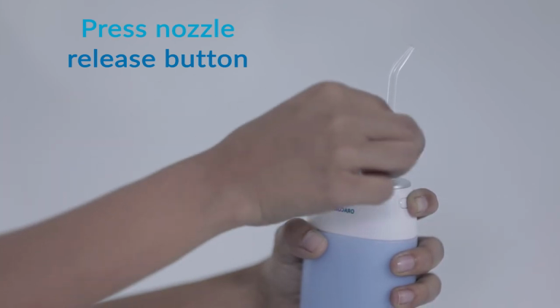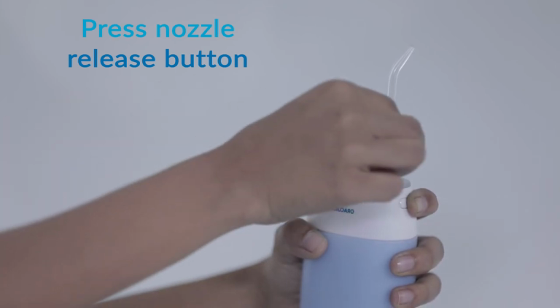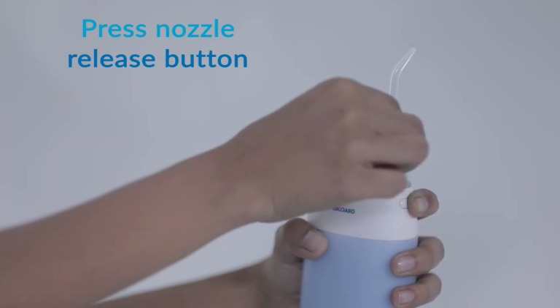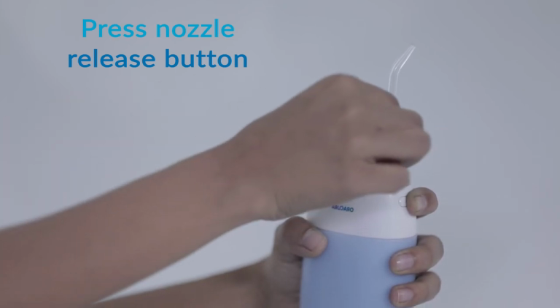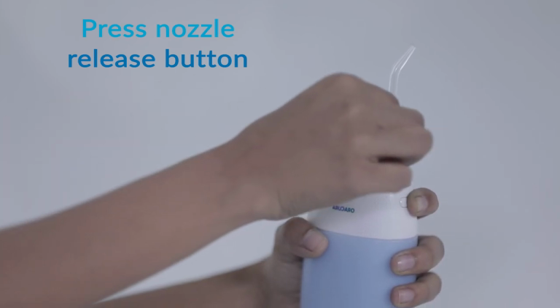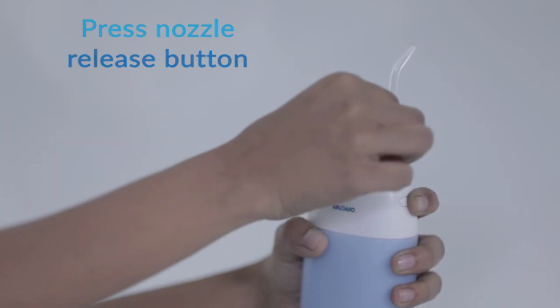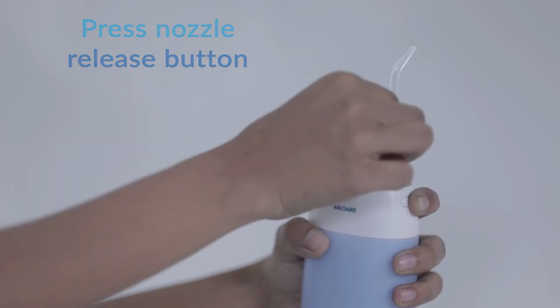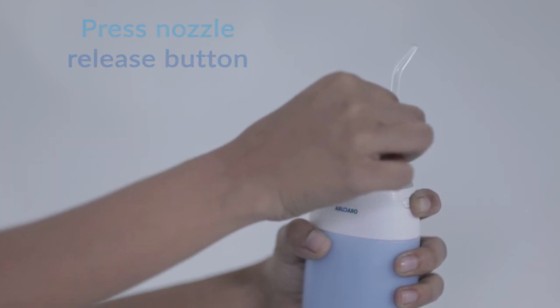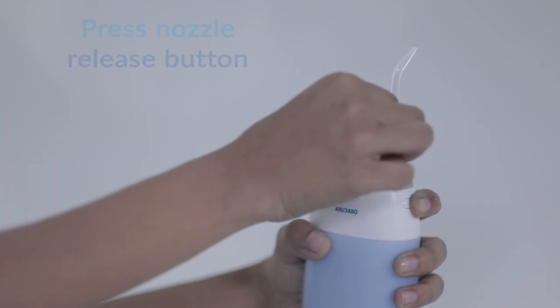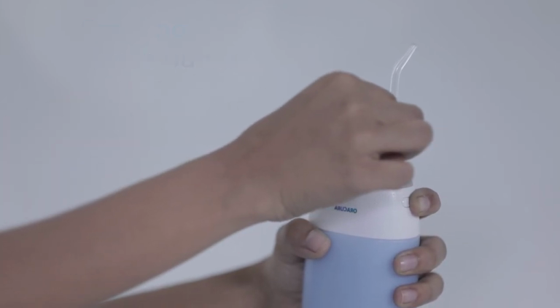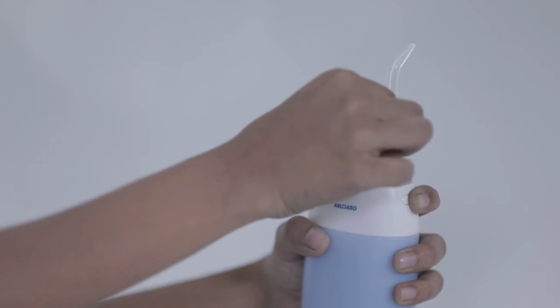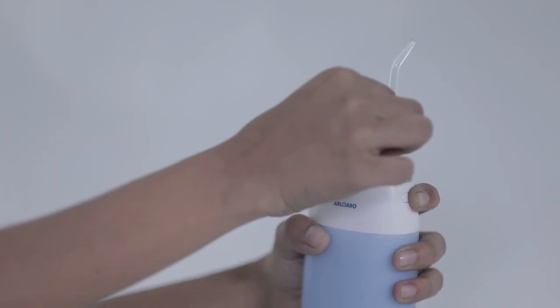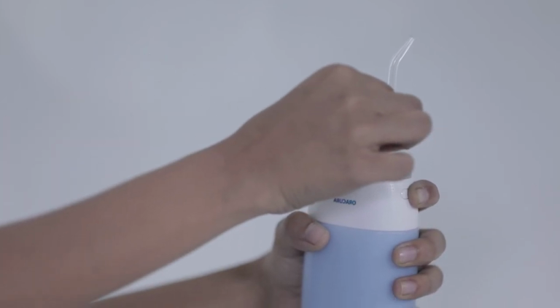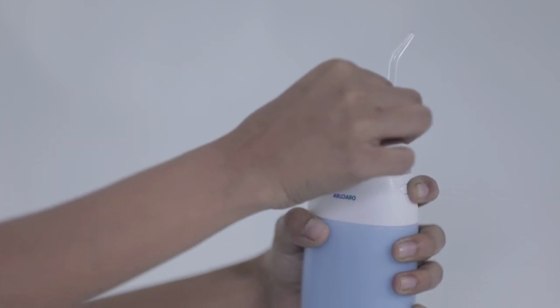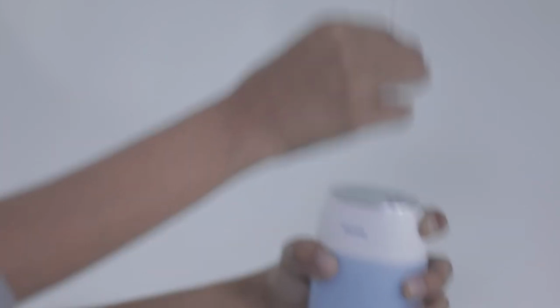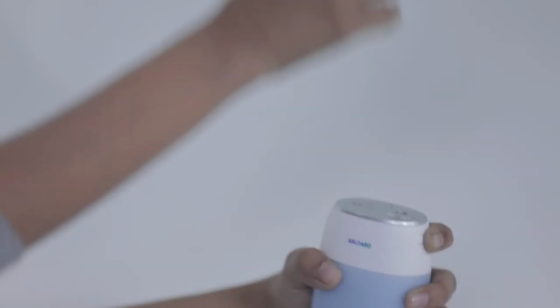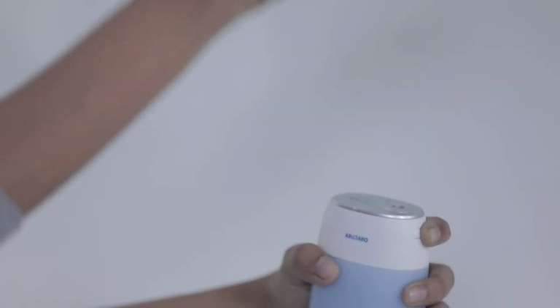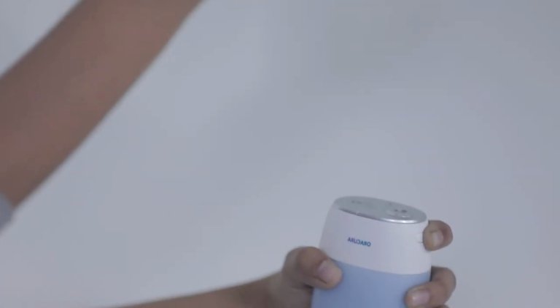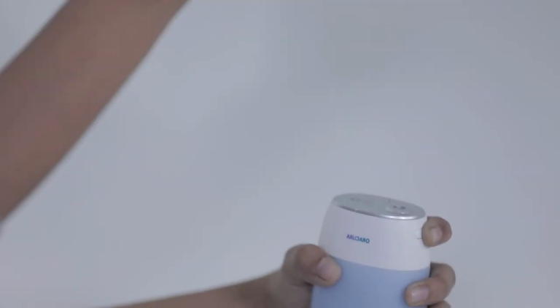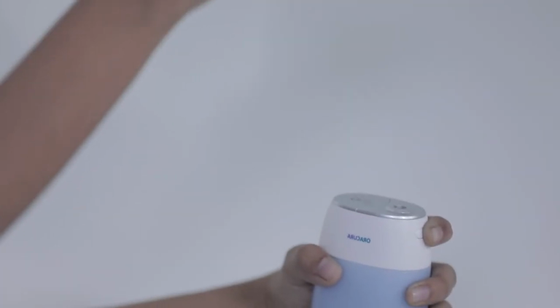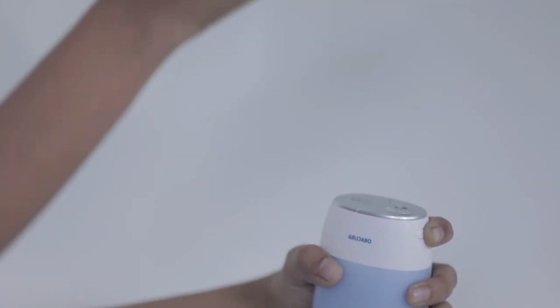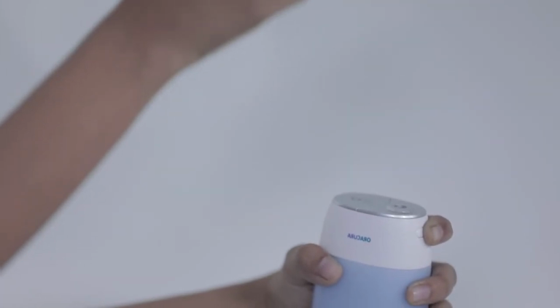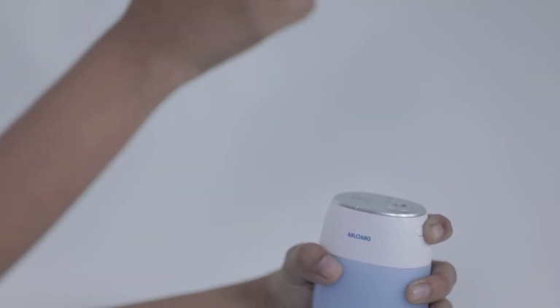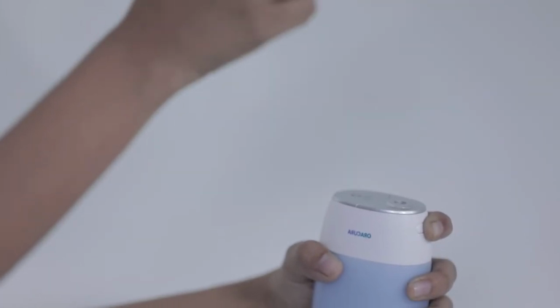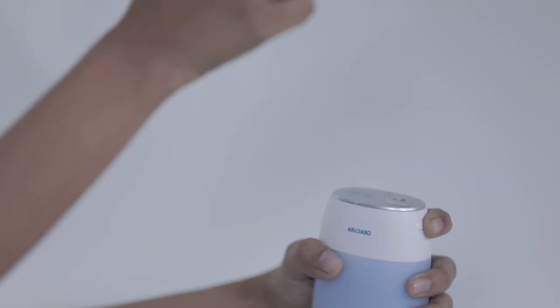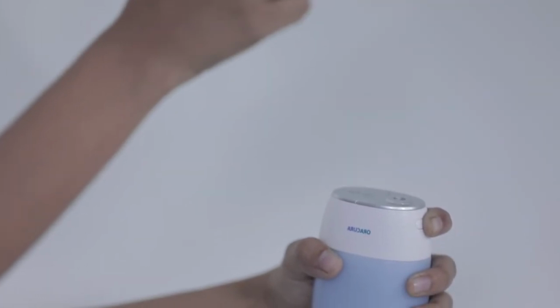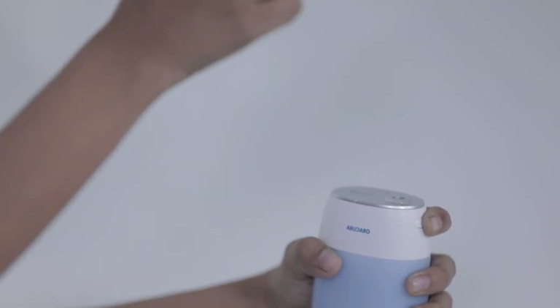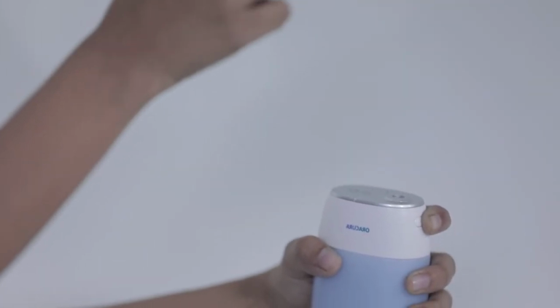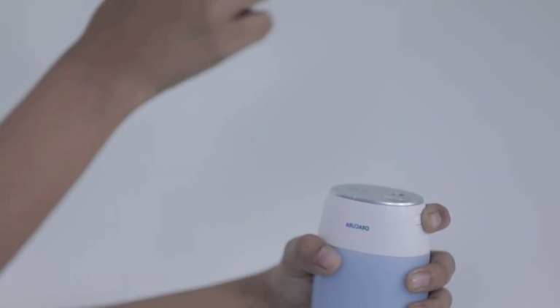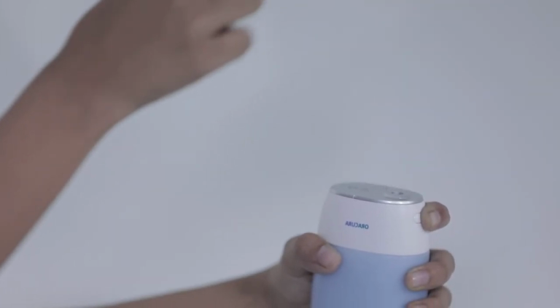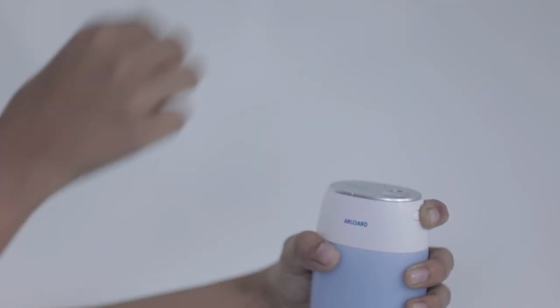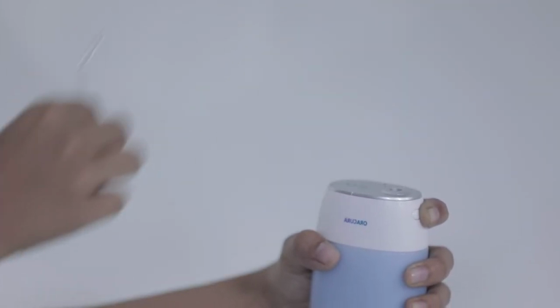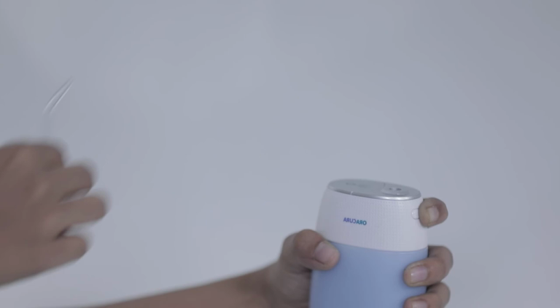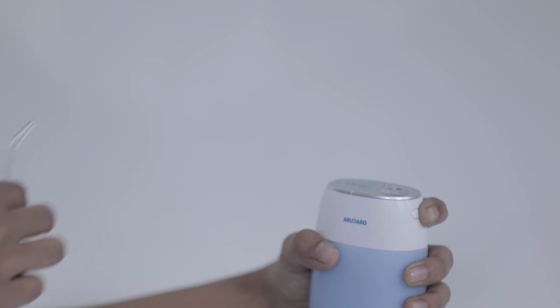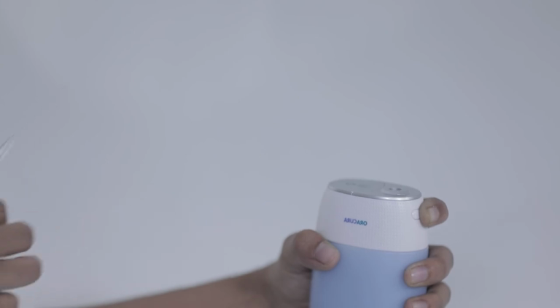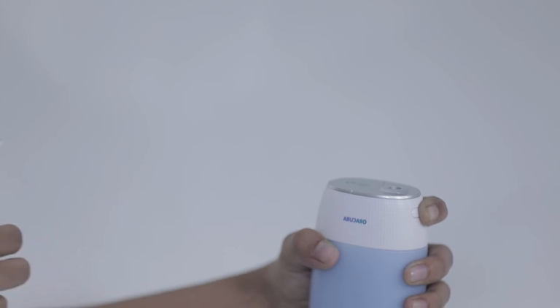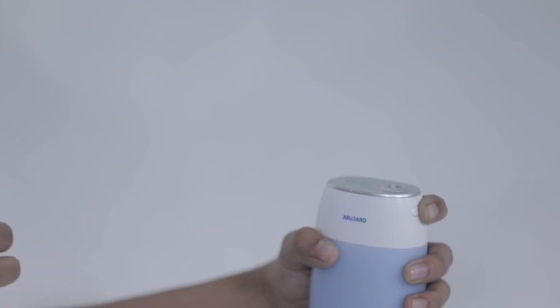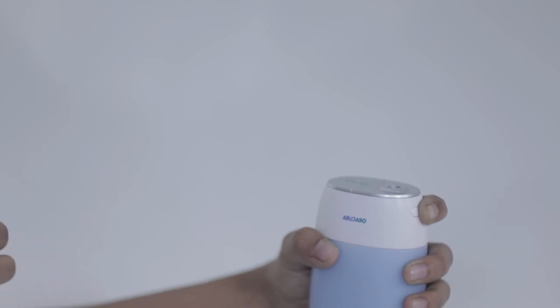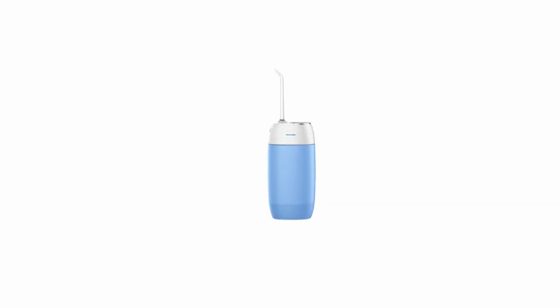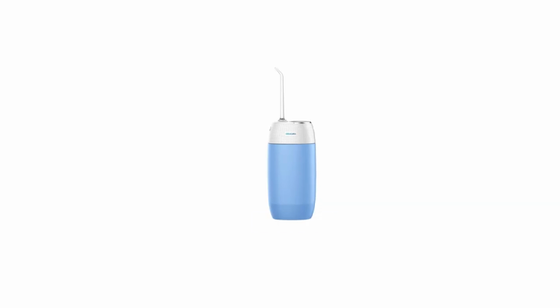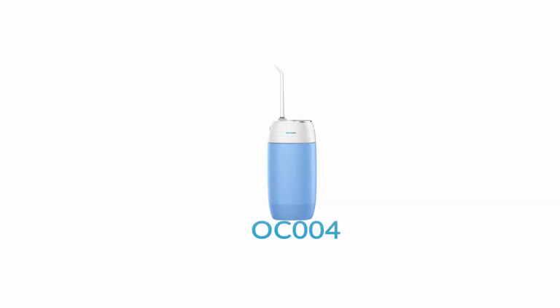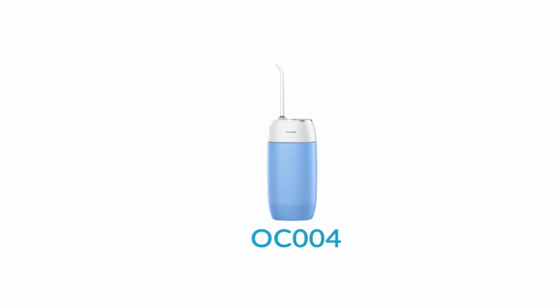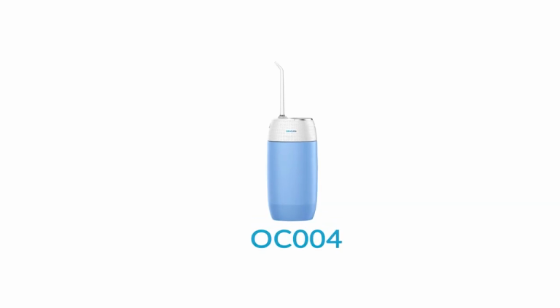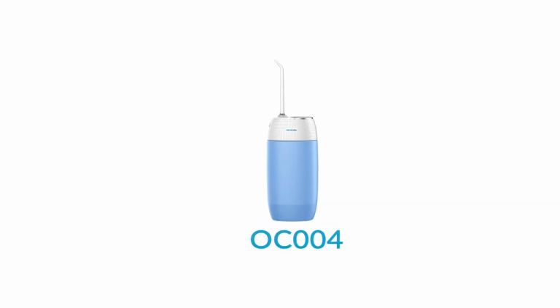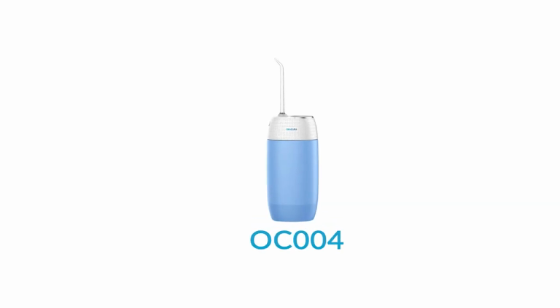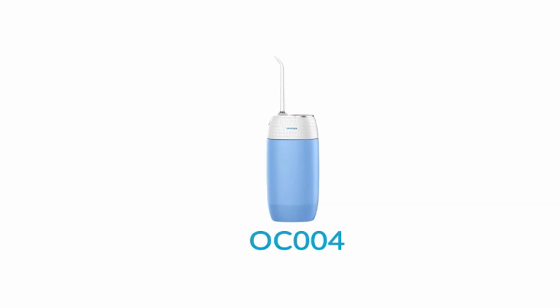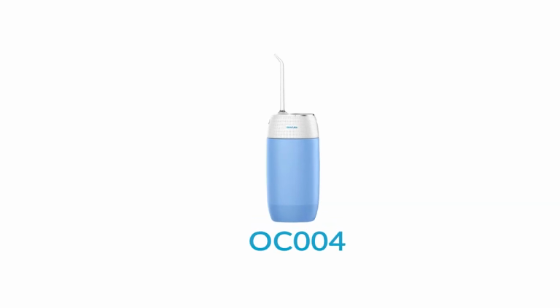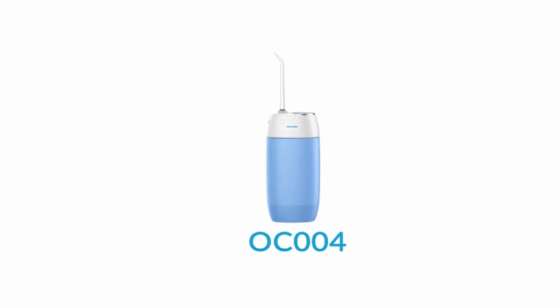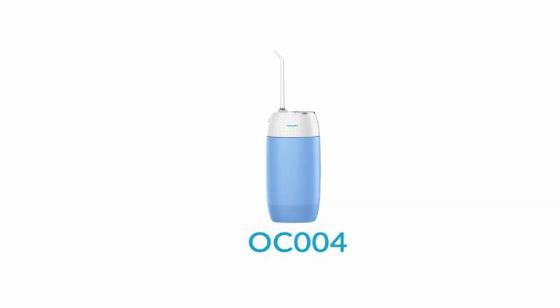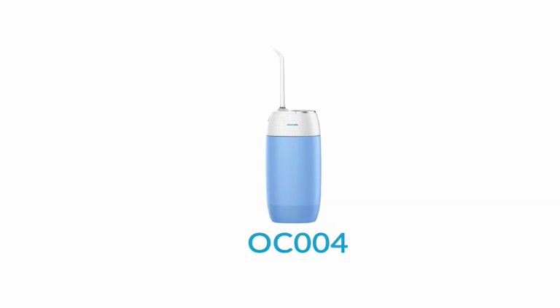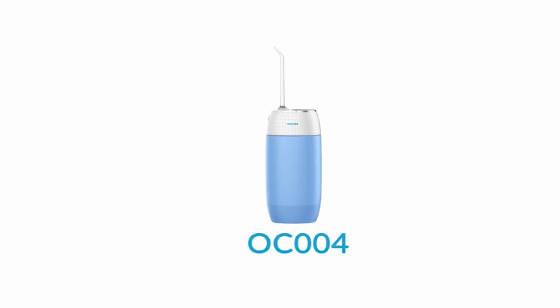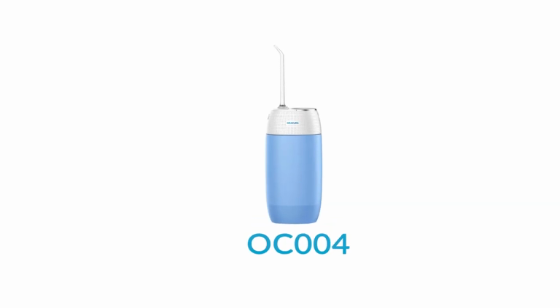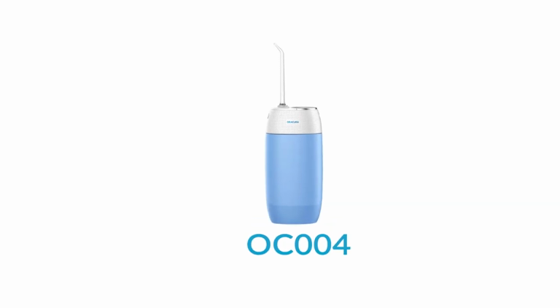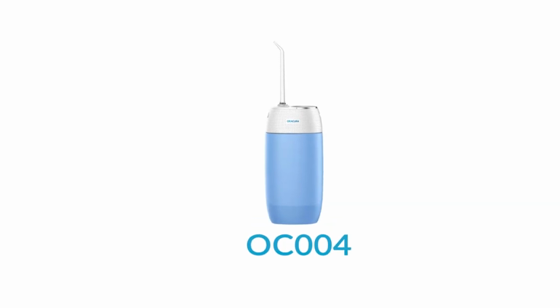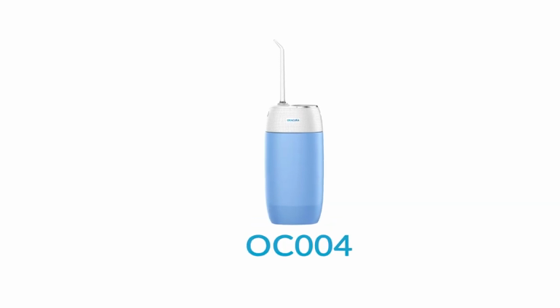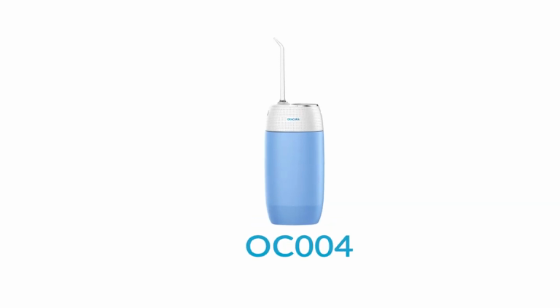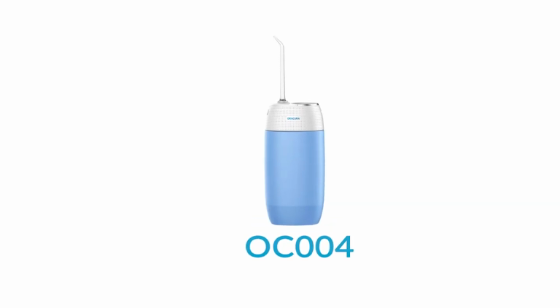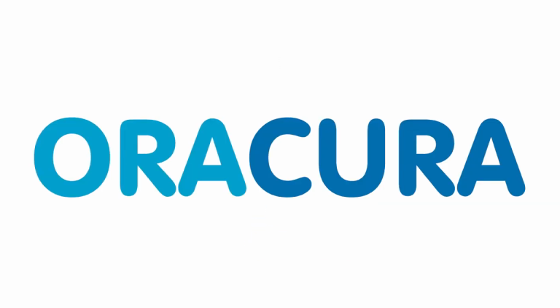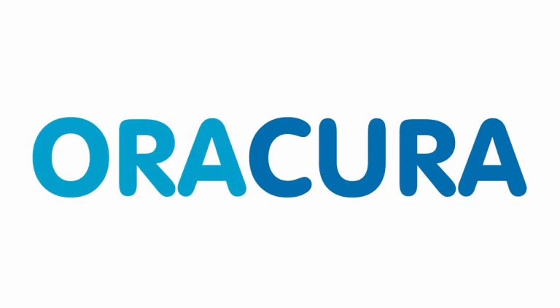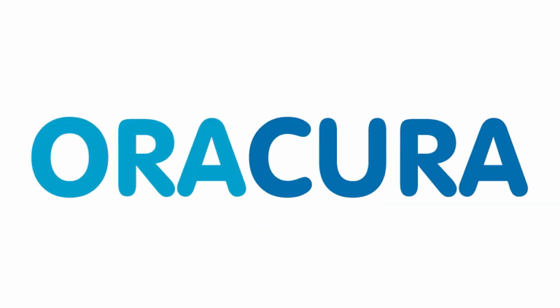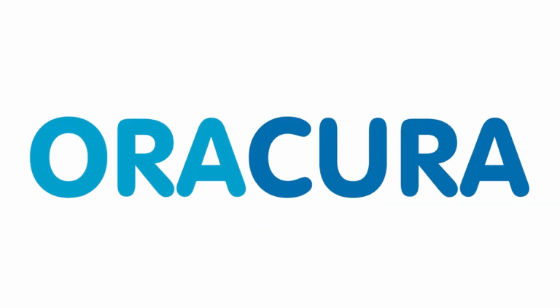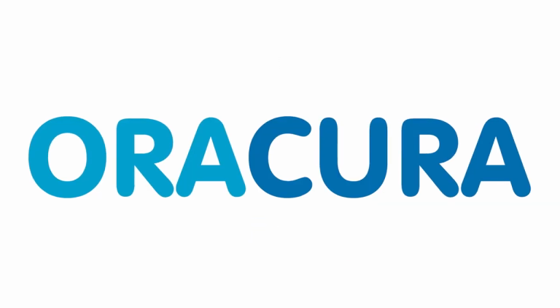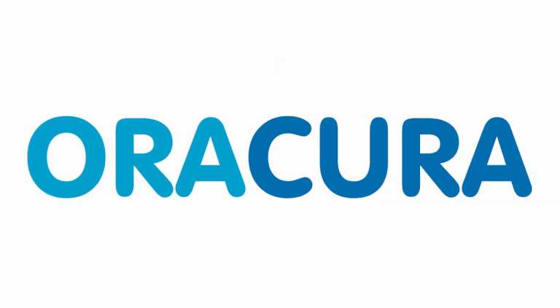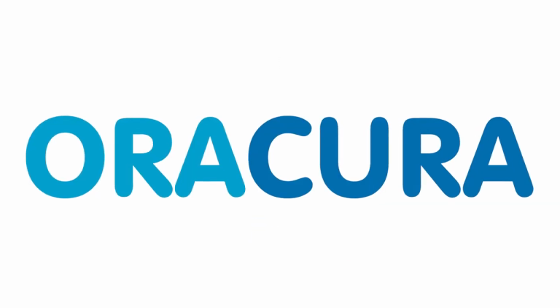To change or remove the nozzle, press the nozzle release button and pull the nozzle out lightly by hand. Aura Cura Compact Water Flosser — Aura Cura.